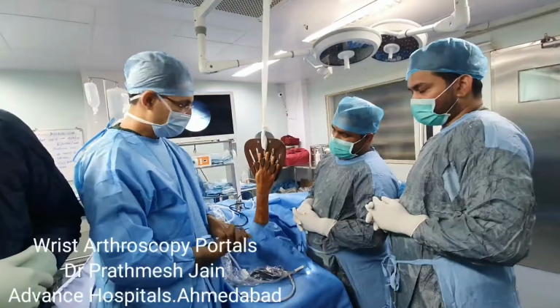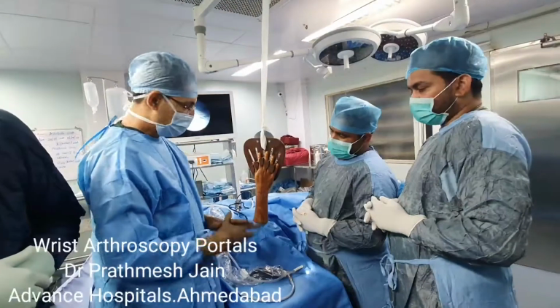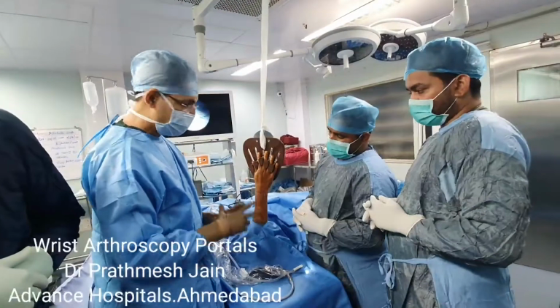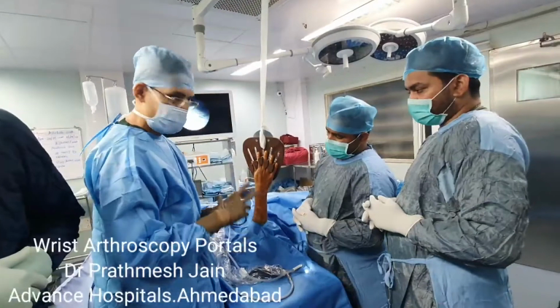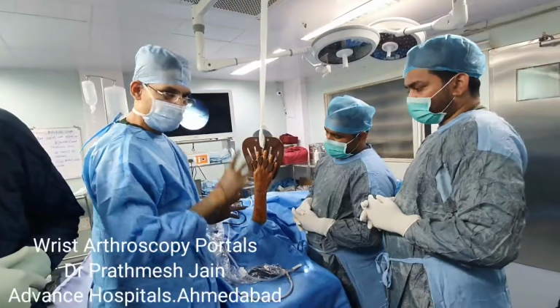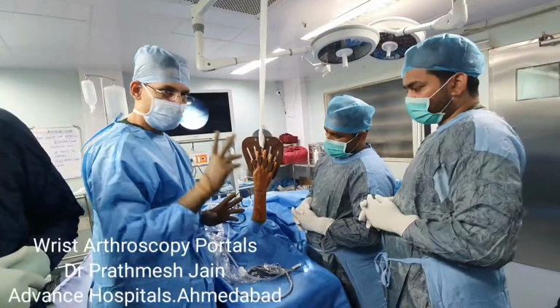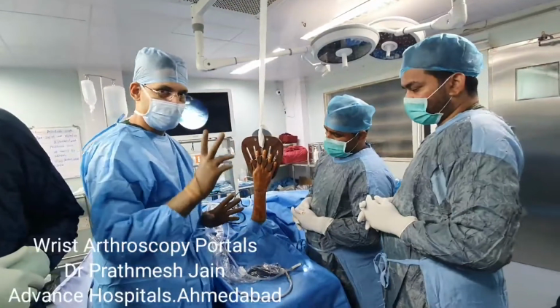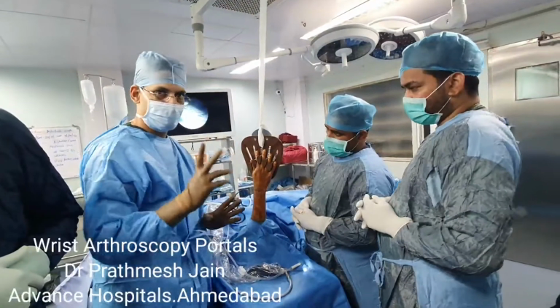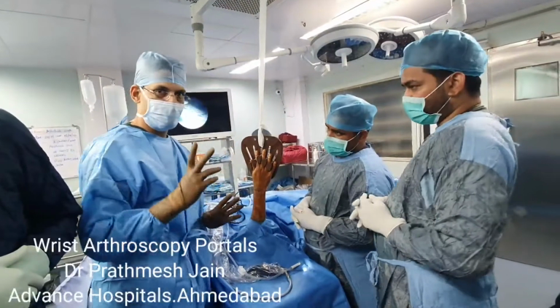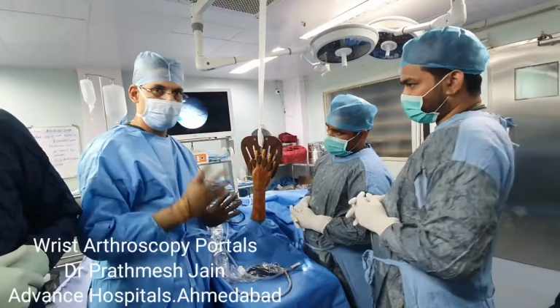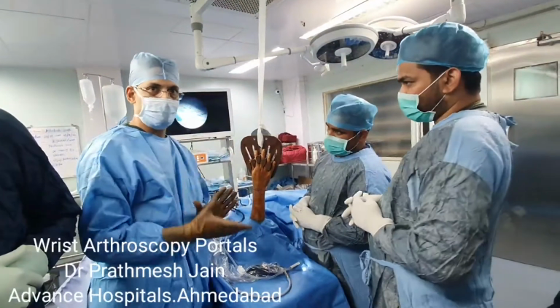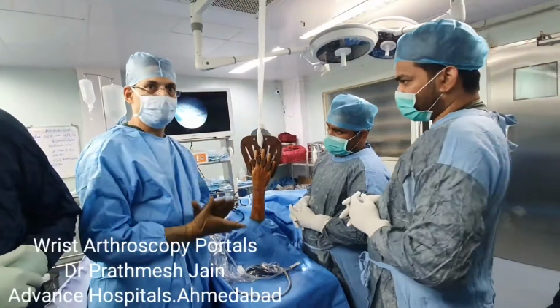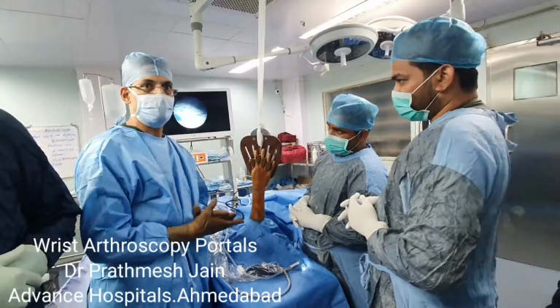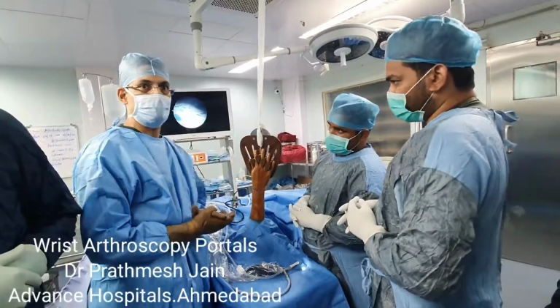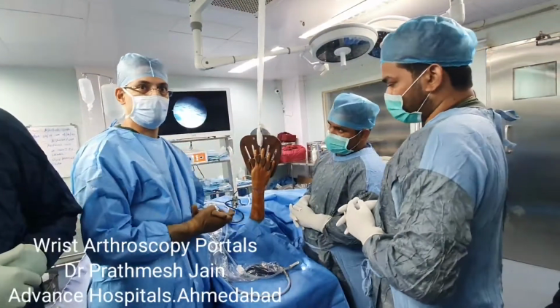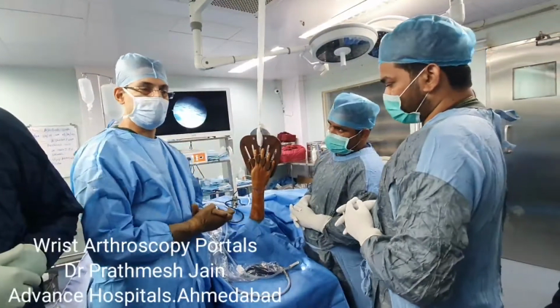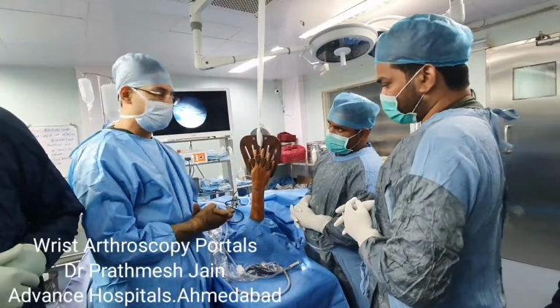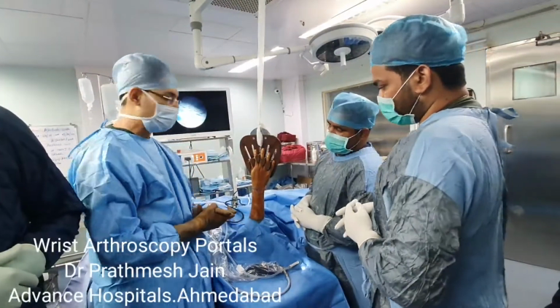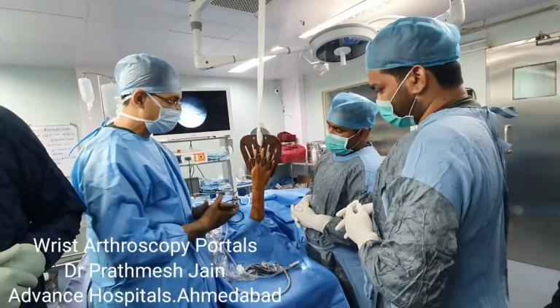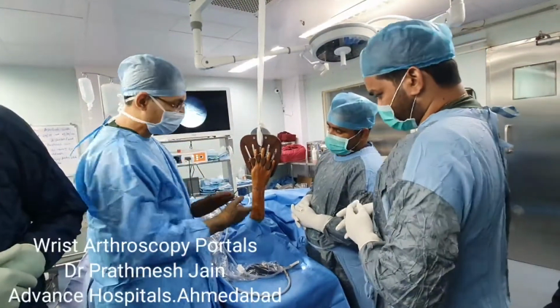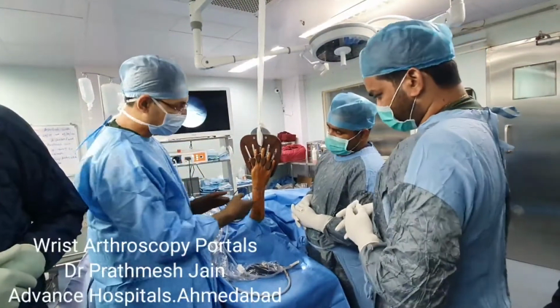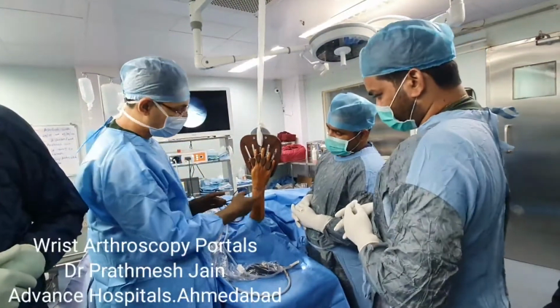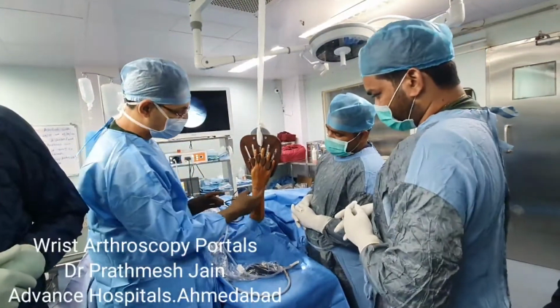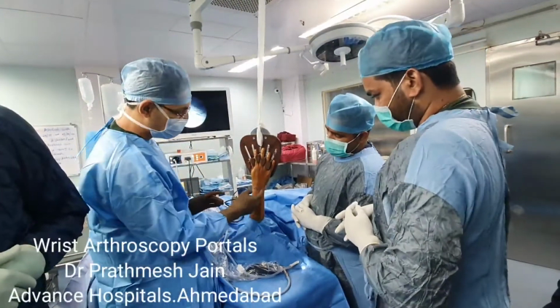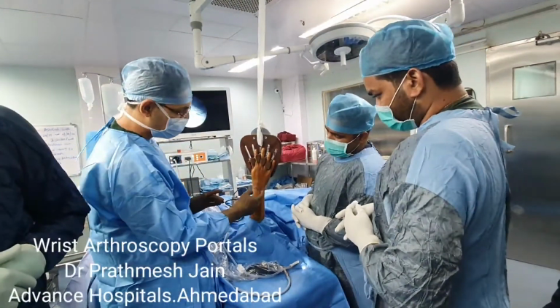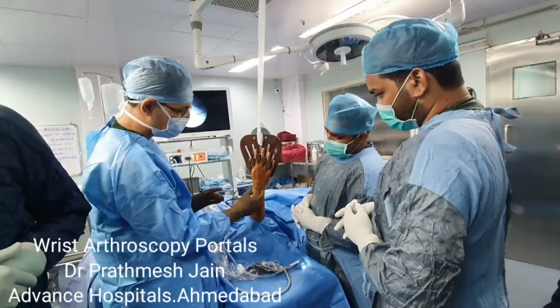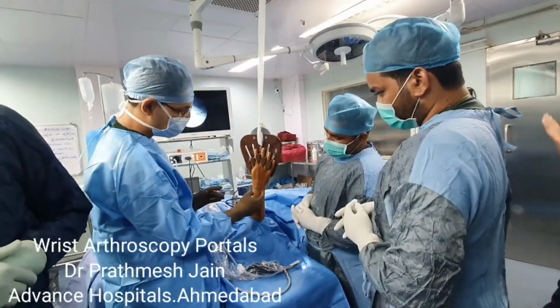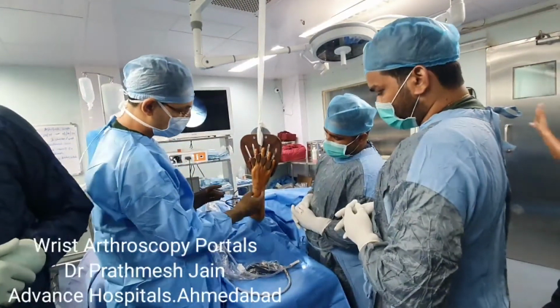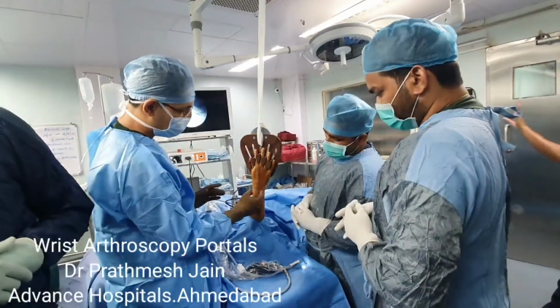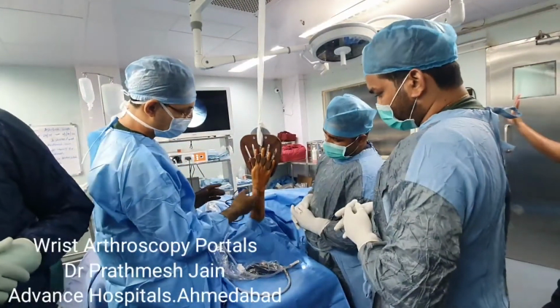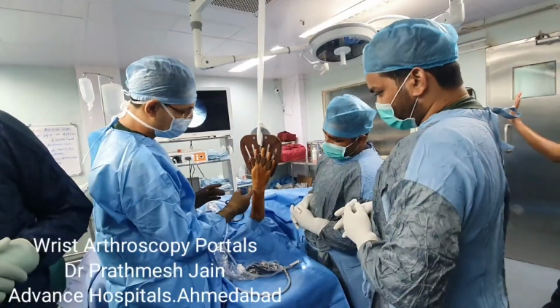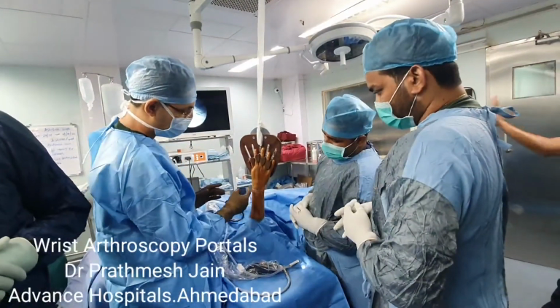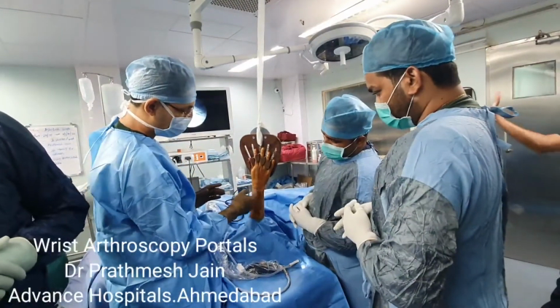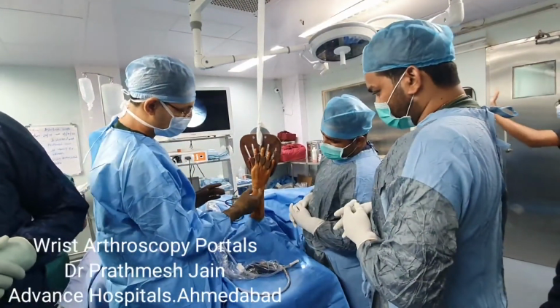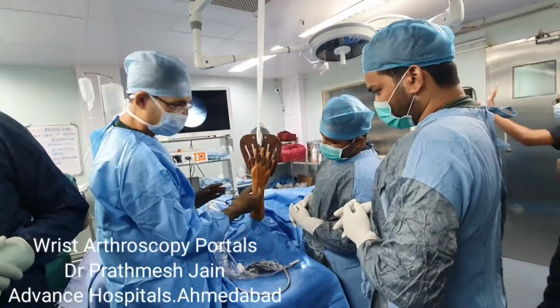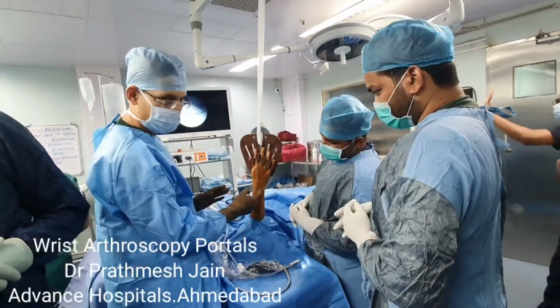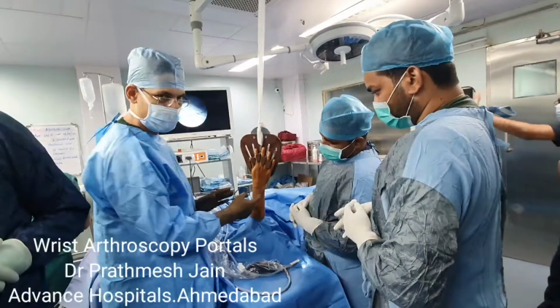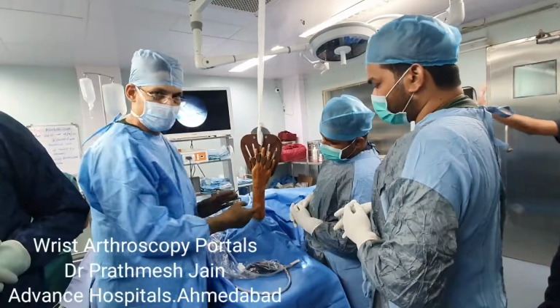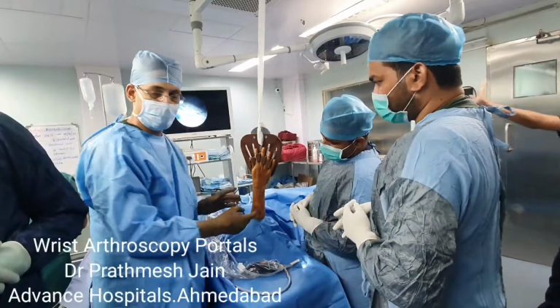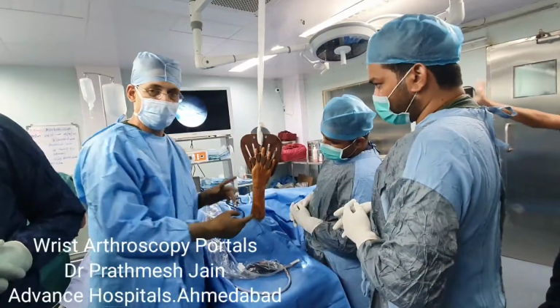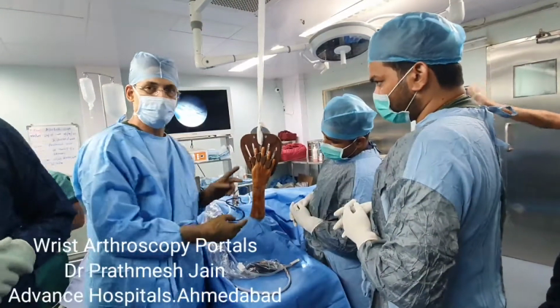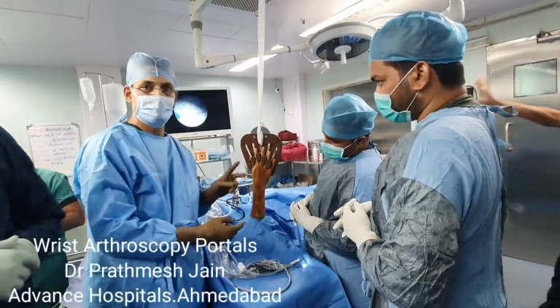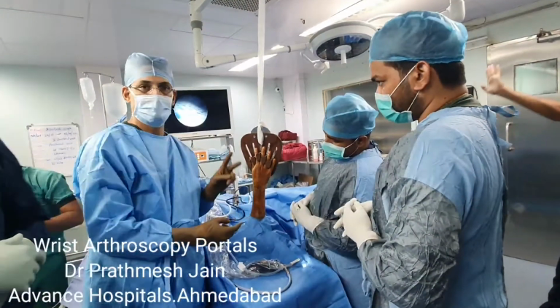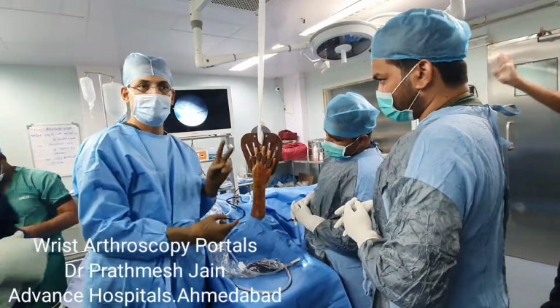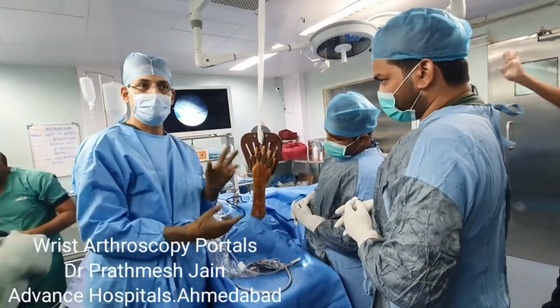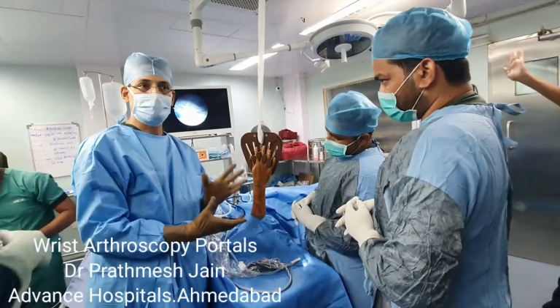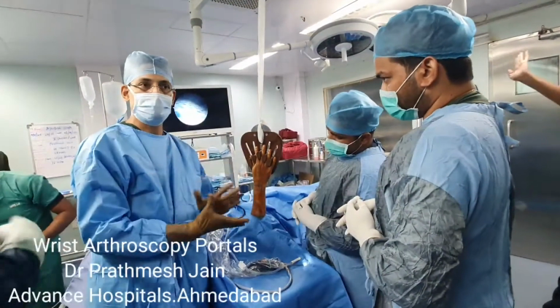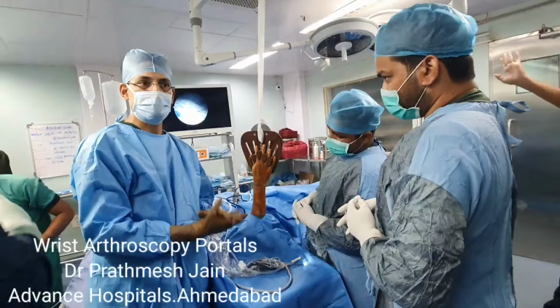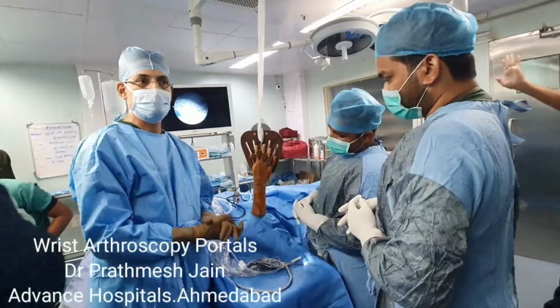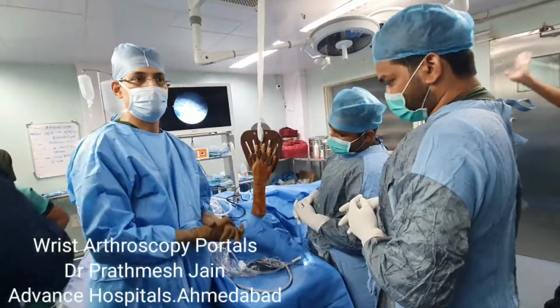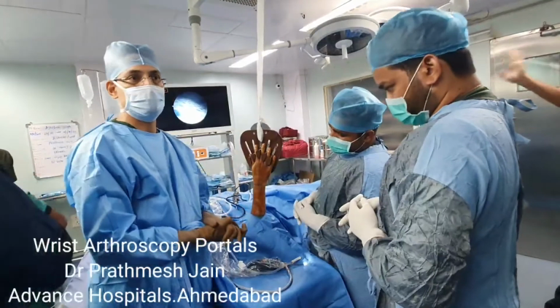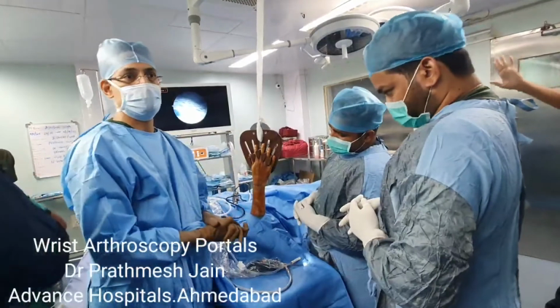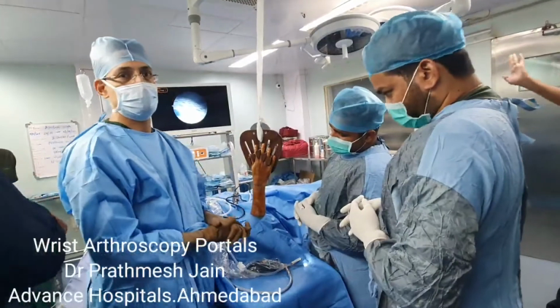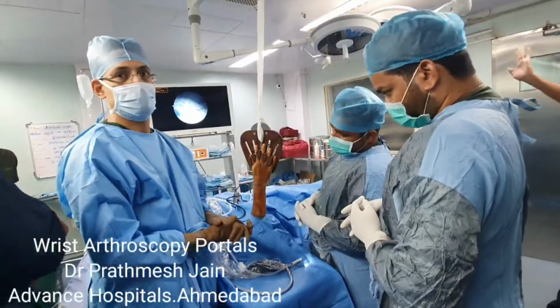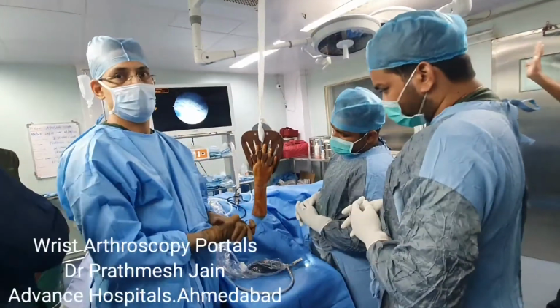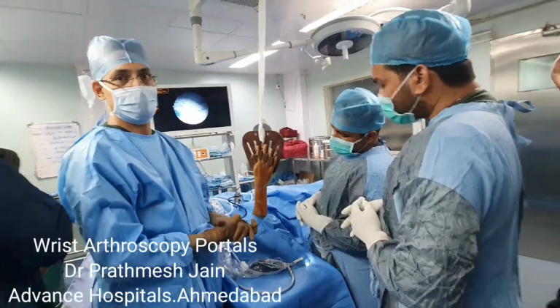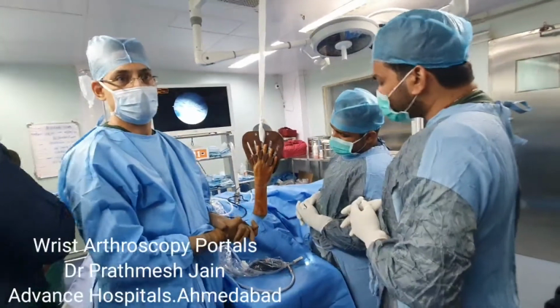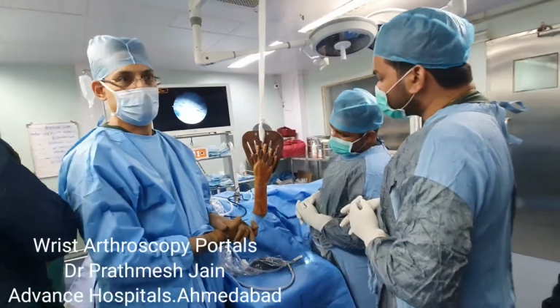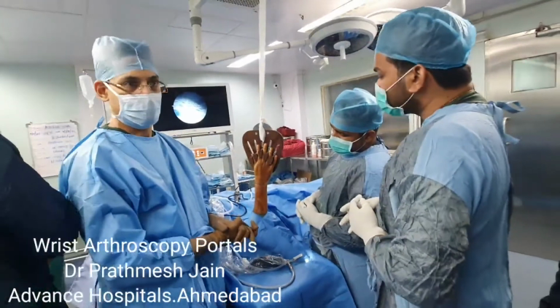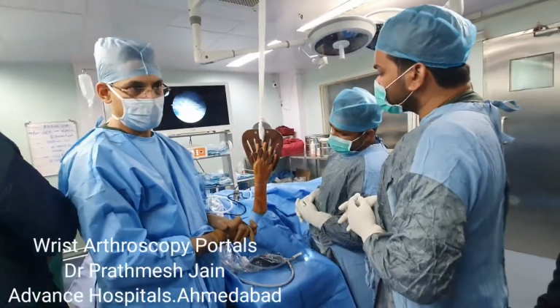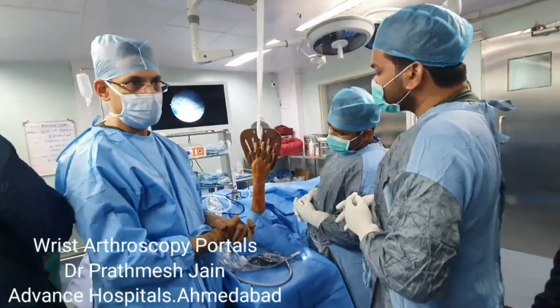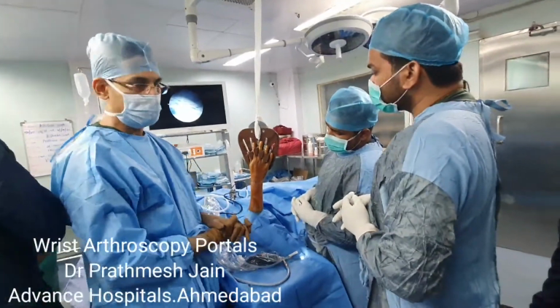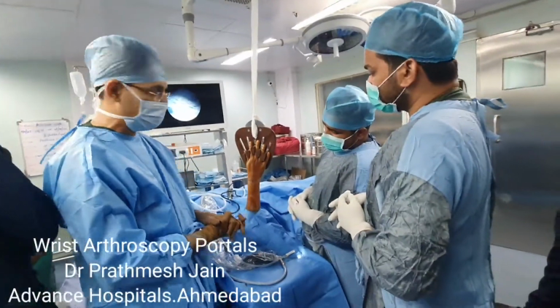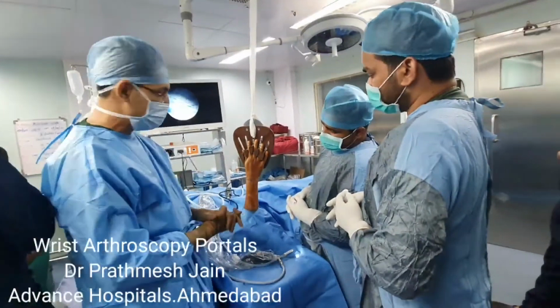There are two spaces to work on. The first space is the radiocarpal space and the second space is the mid-carpal space.